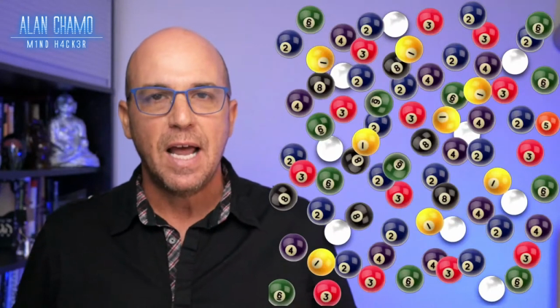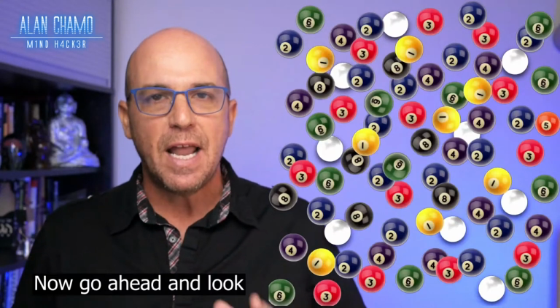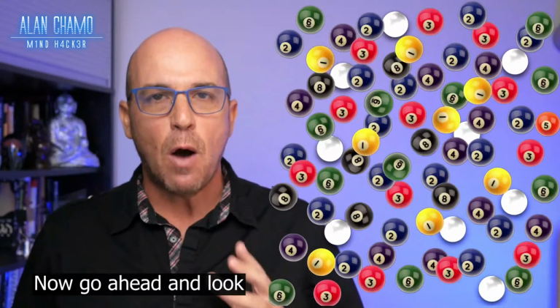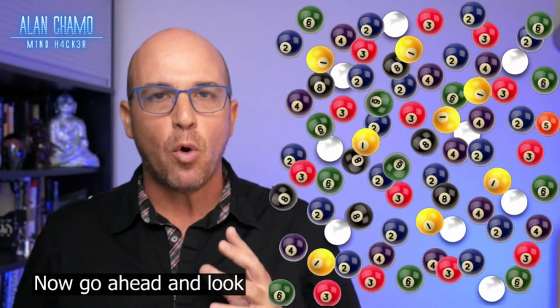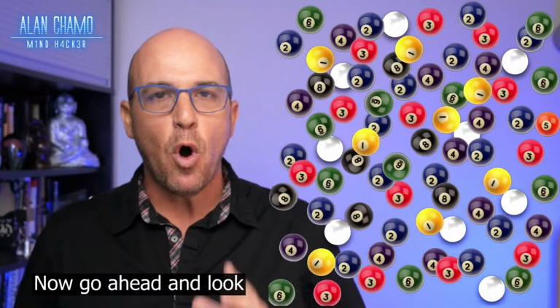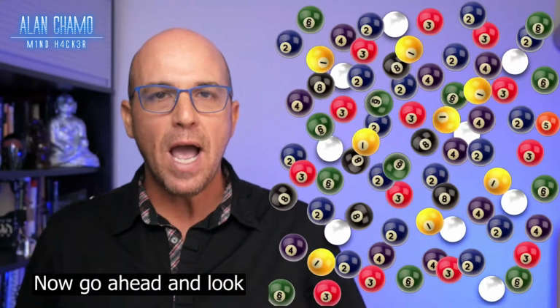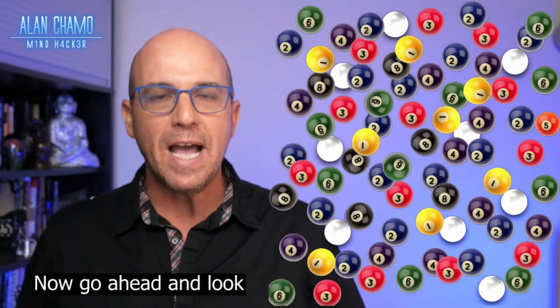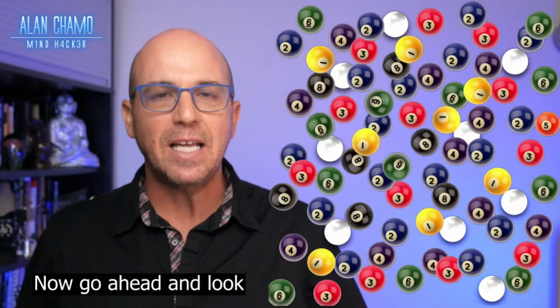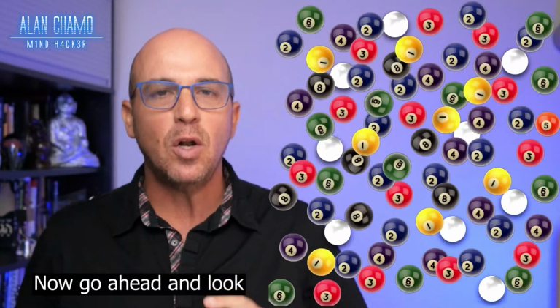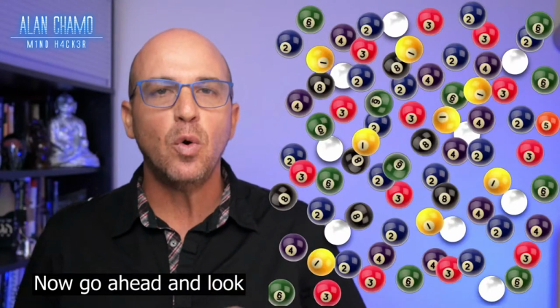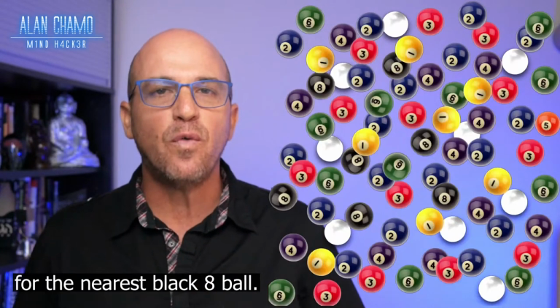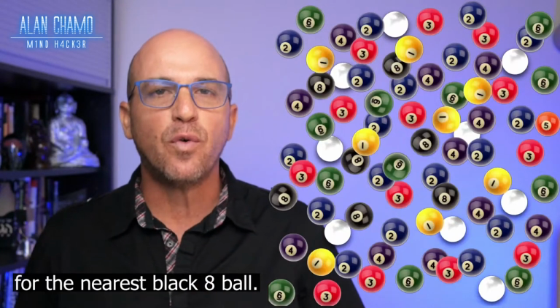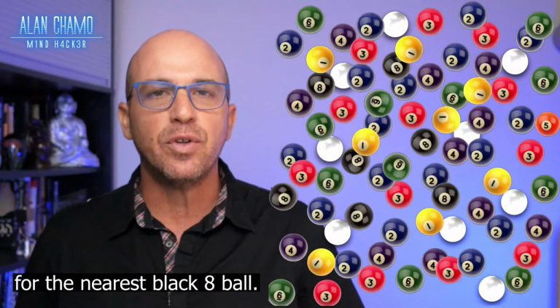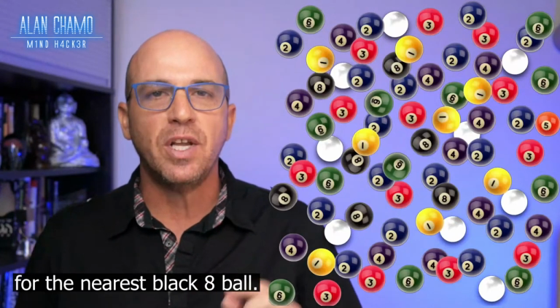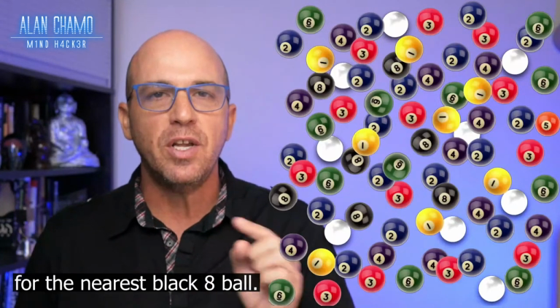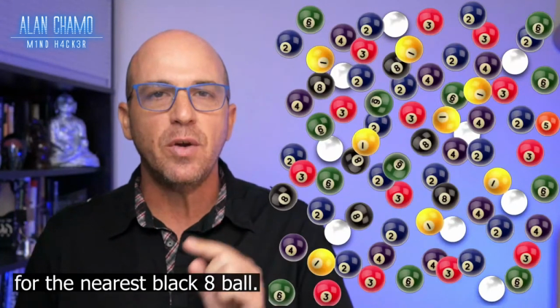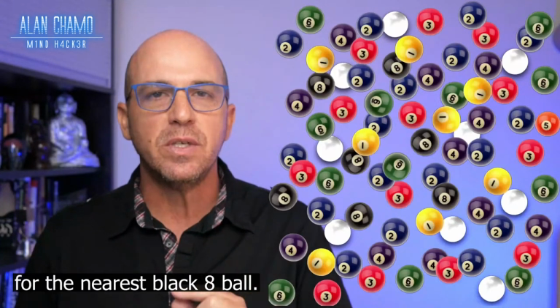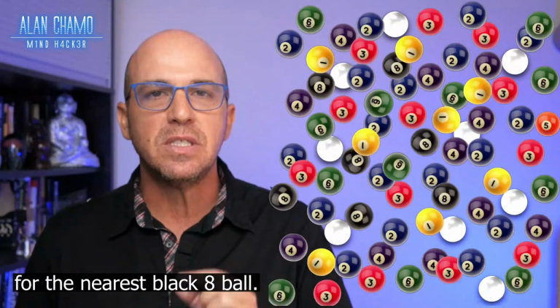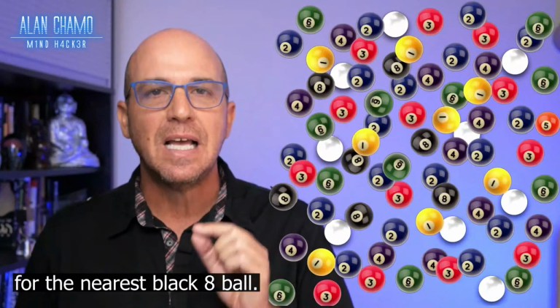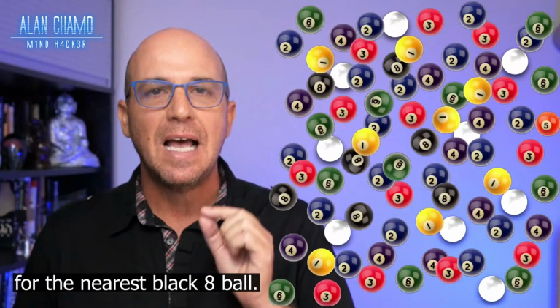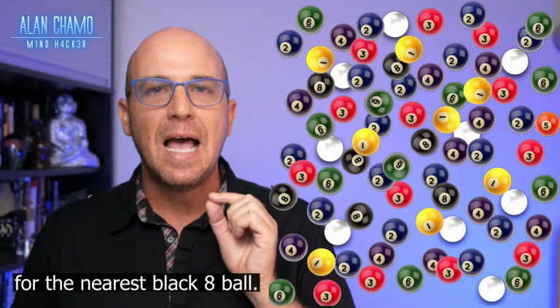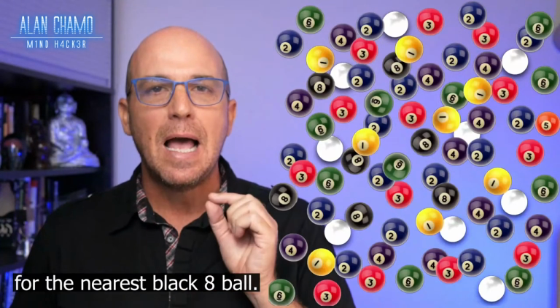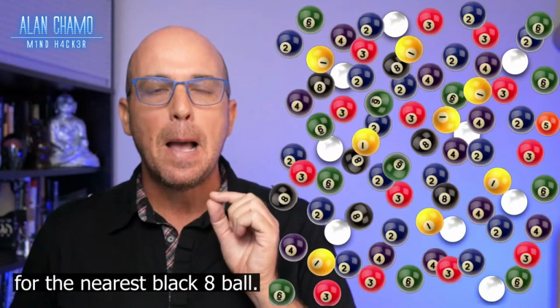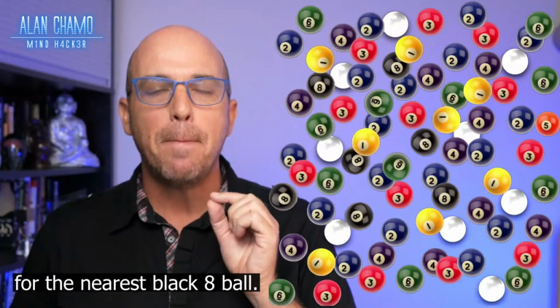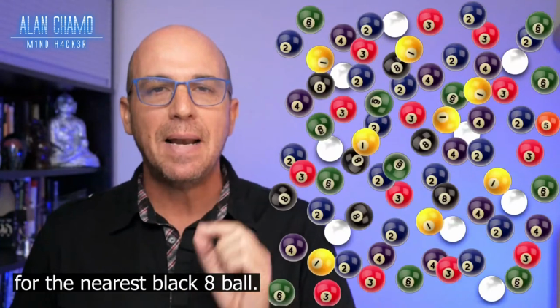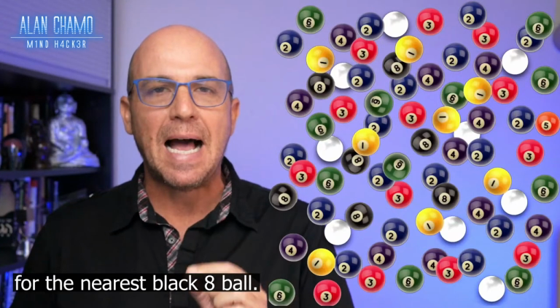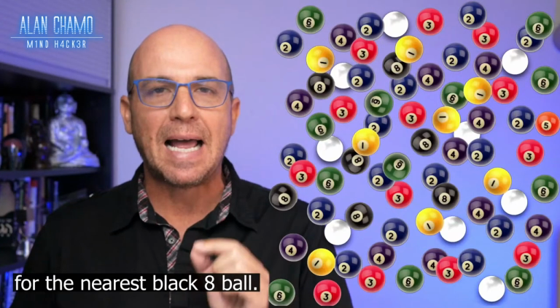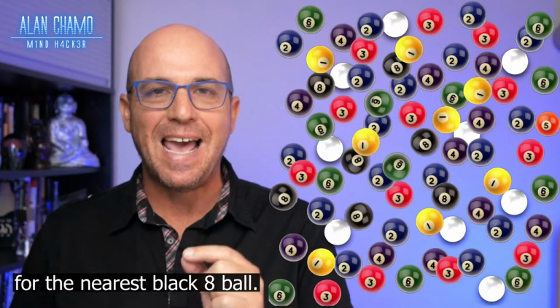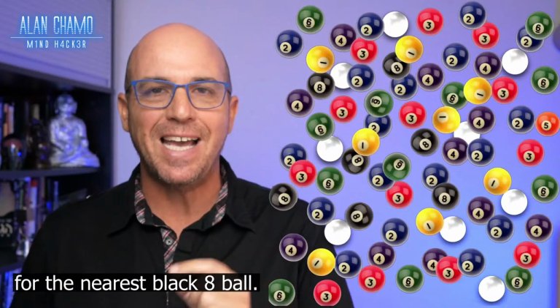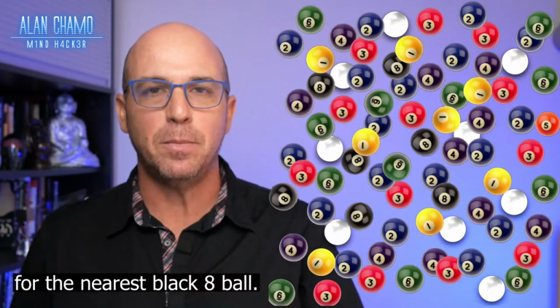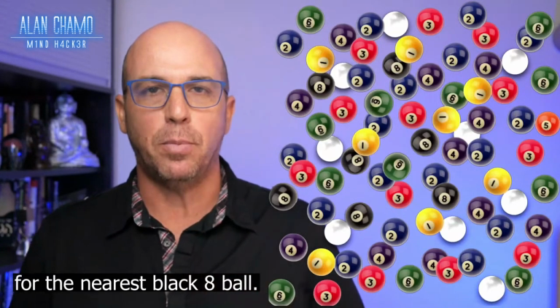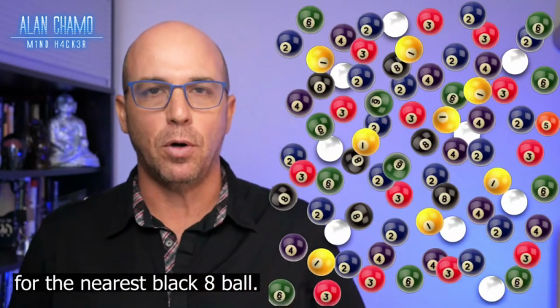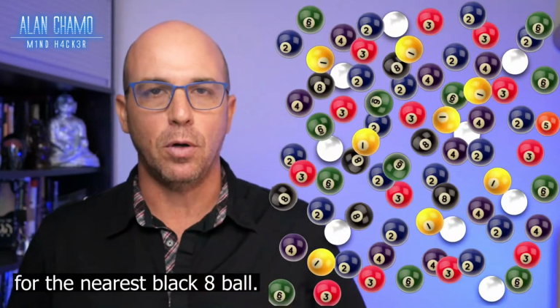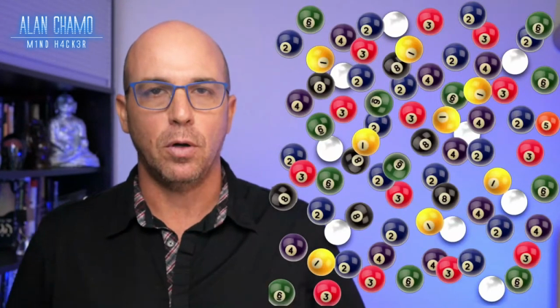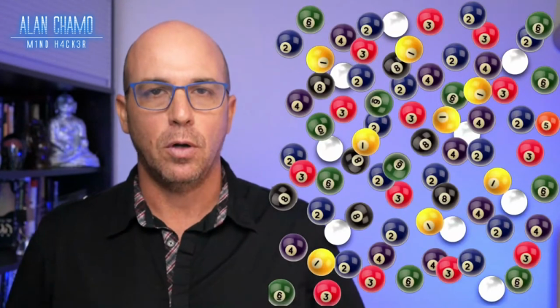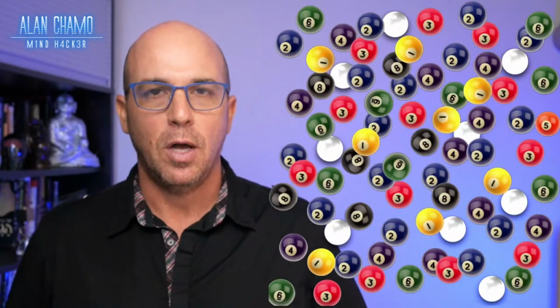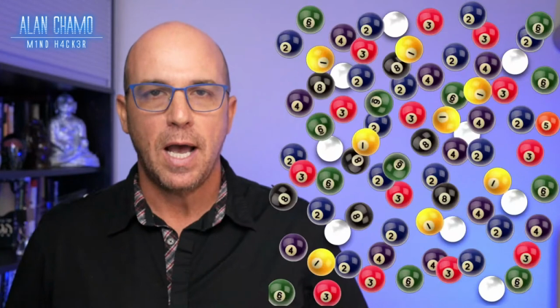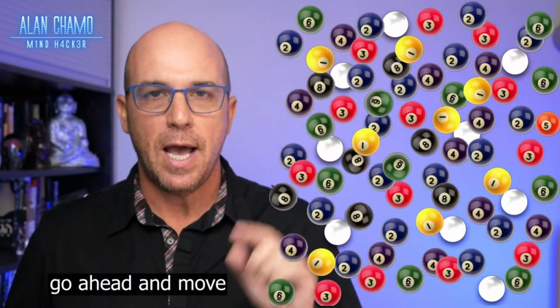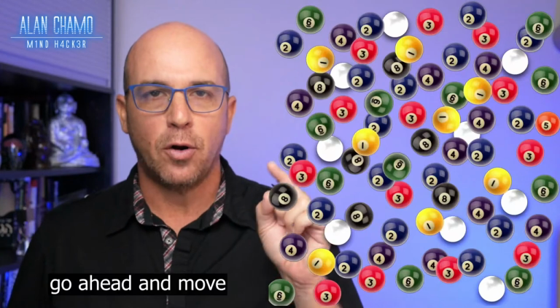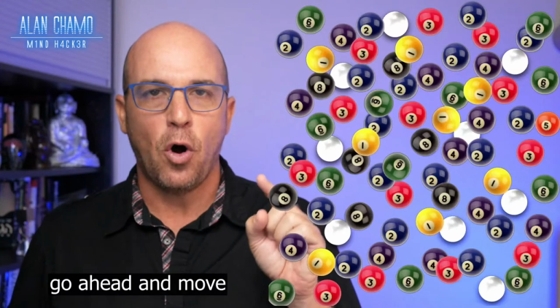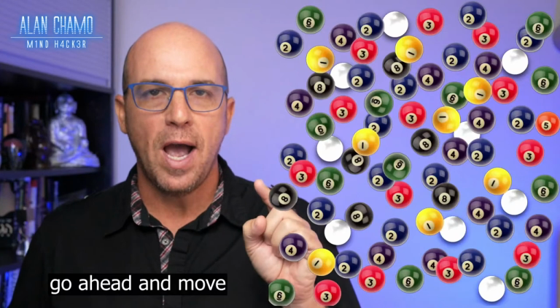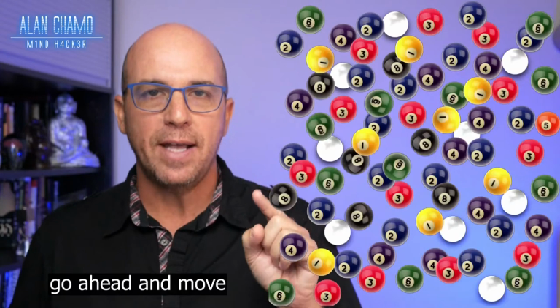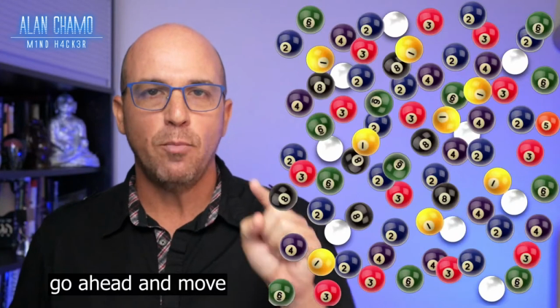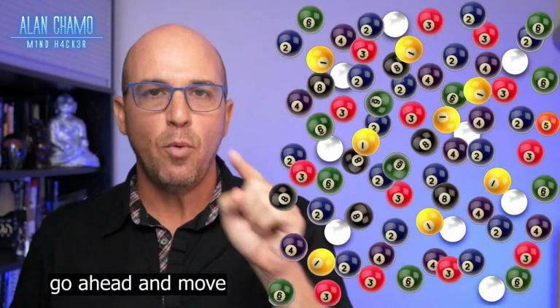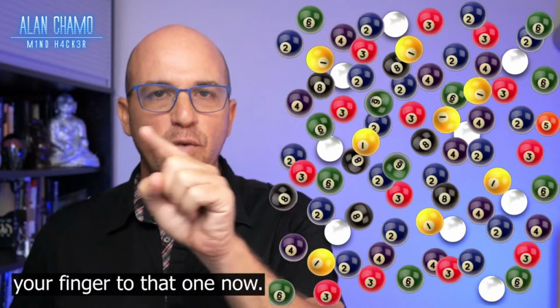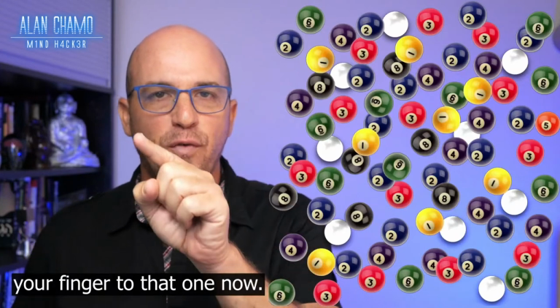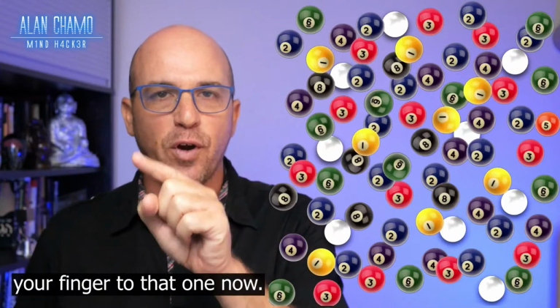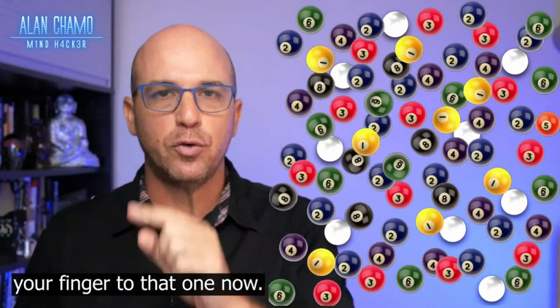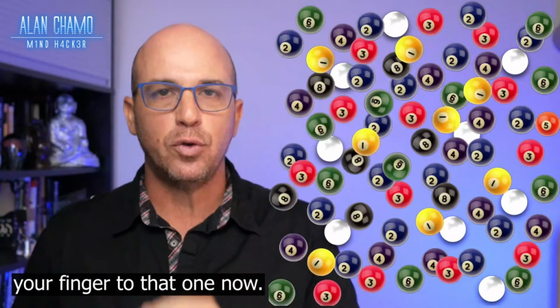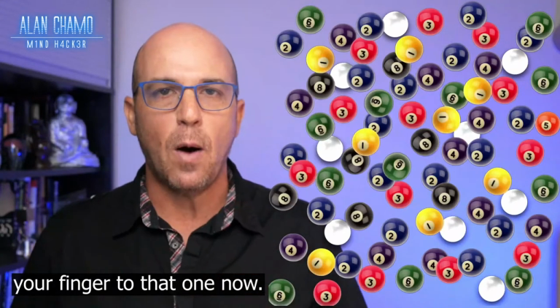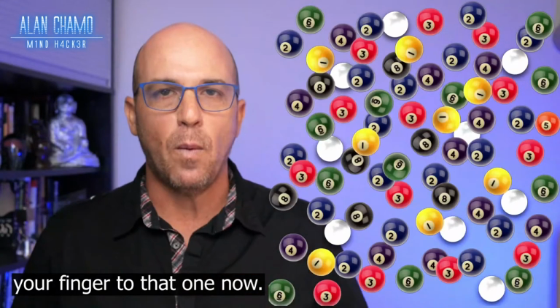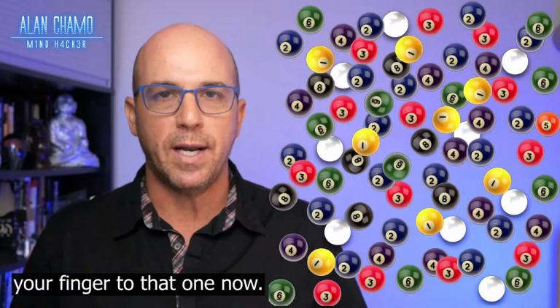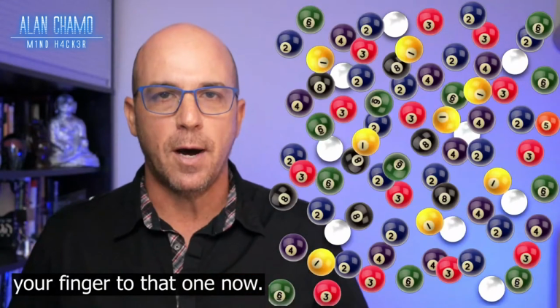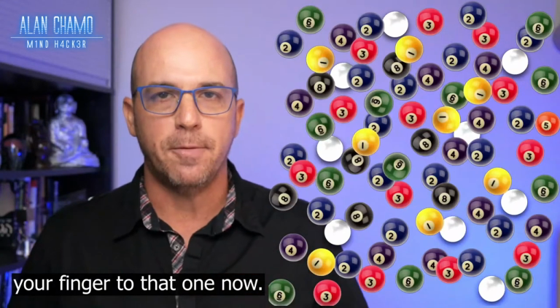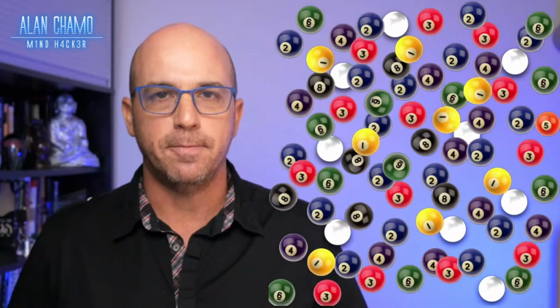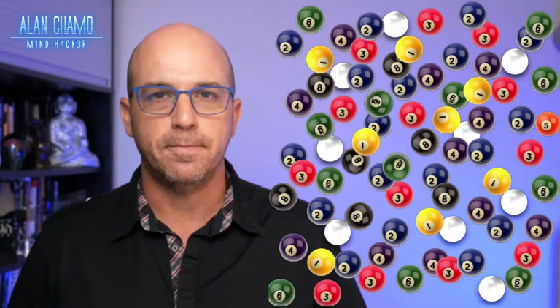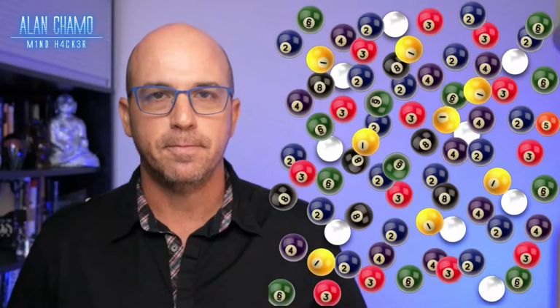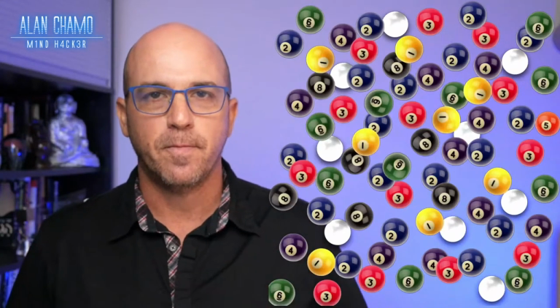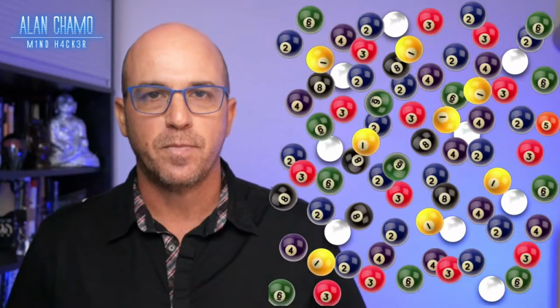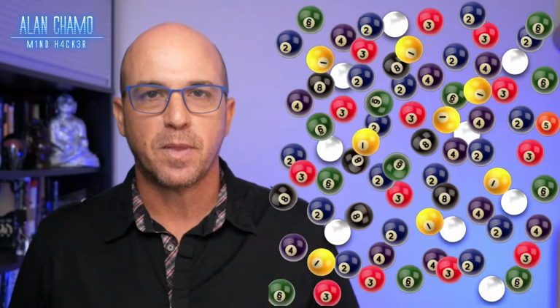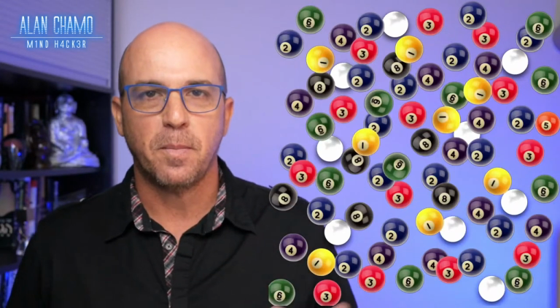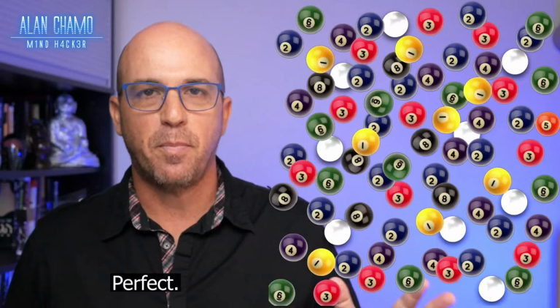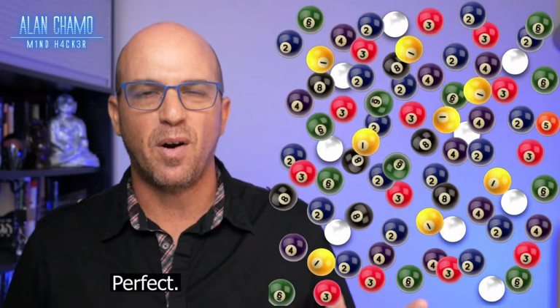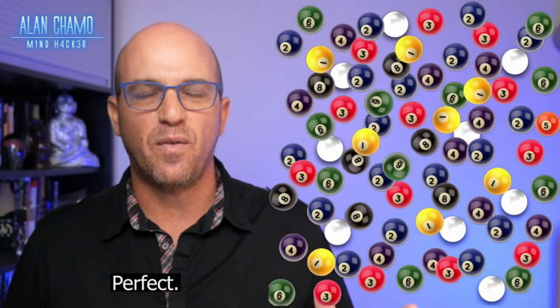Now go ahead and look for the nearest black eight ball and go ahead and move your finger to that one now. Perfect.